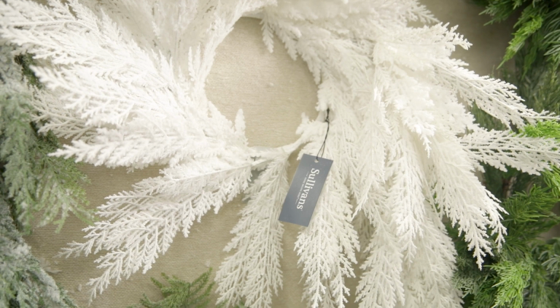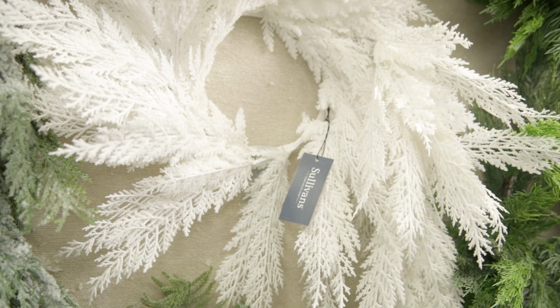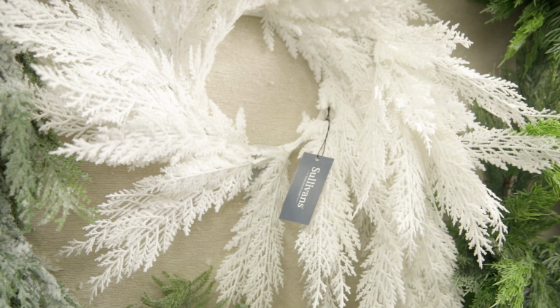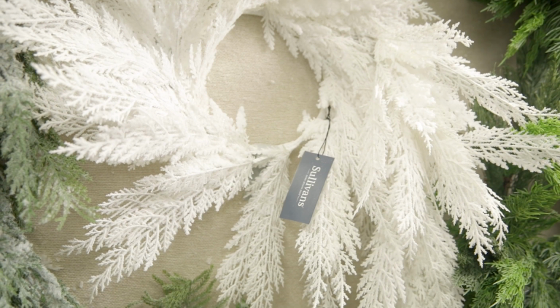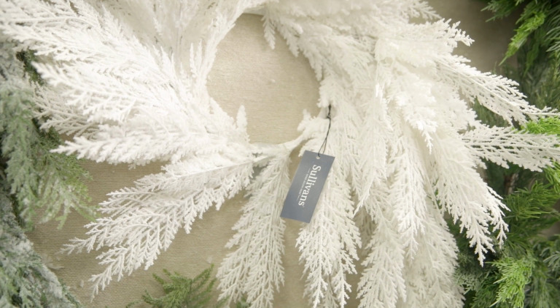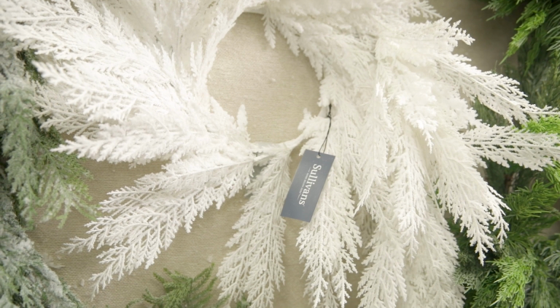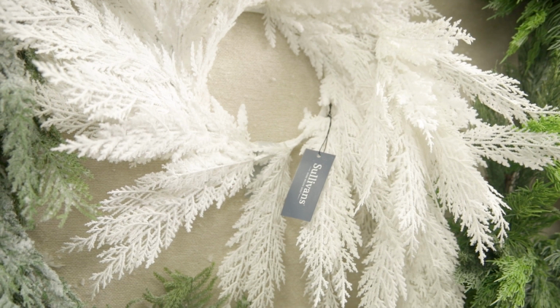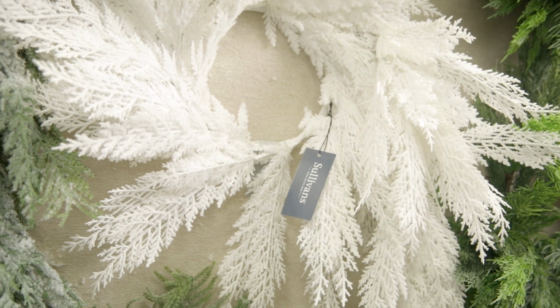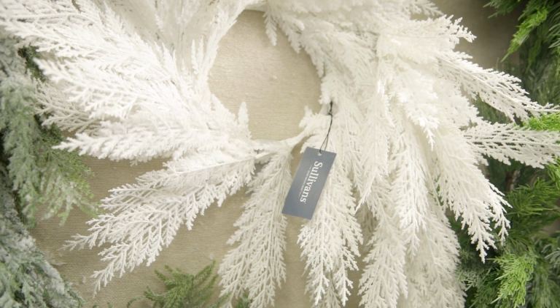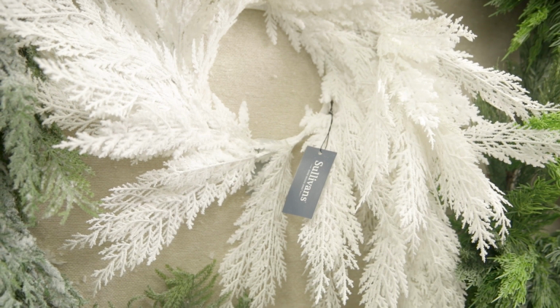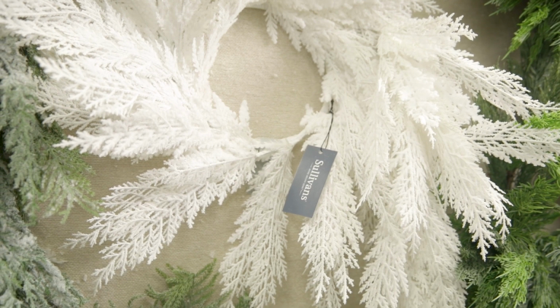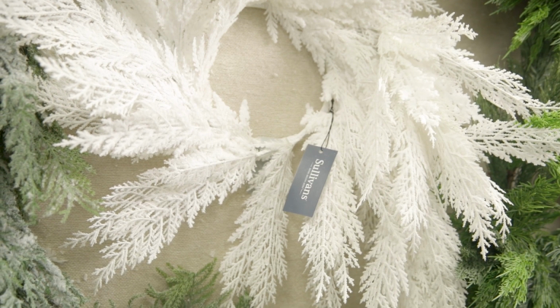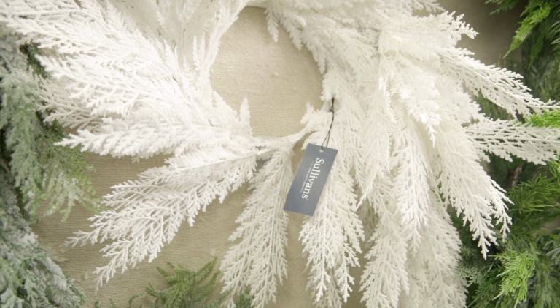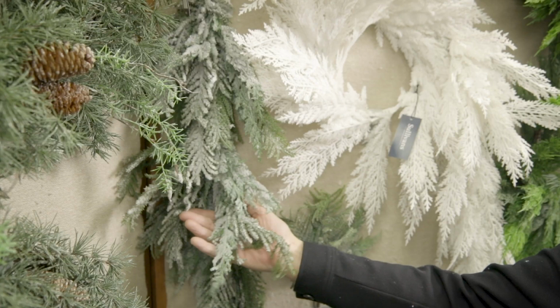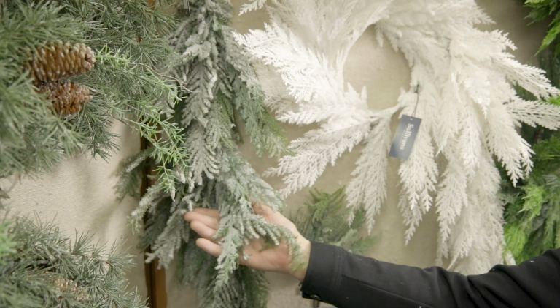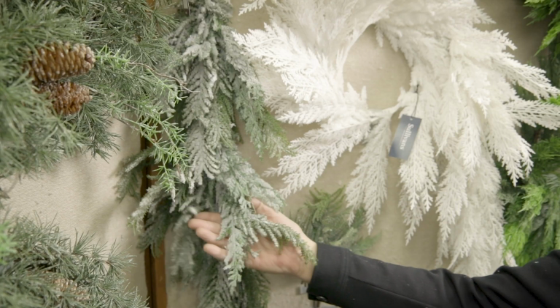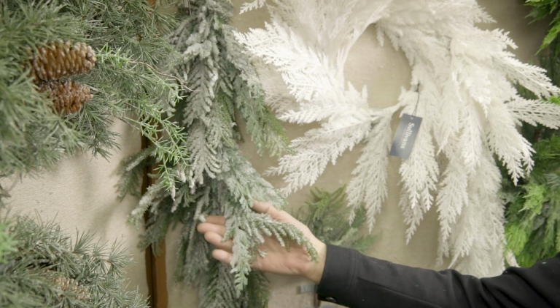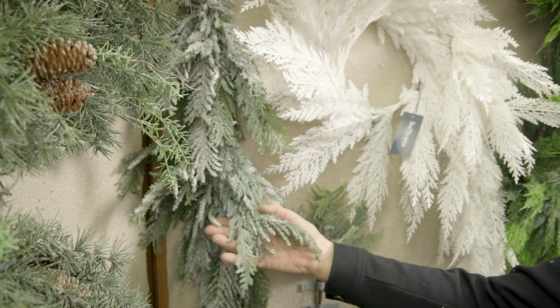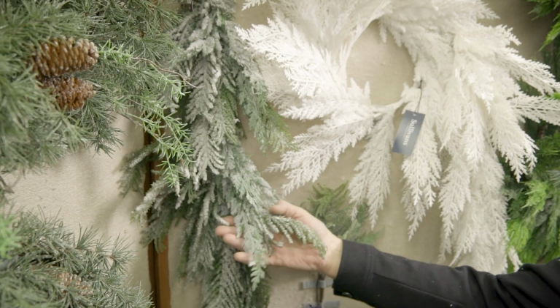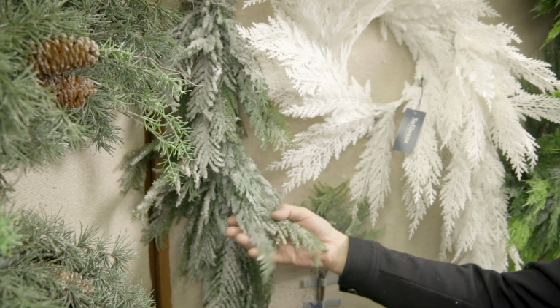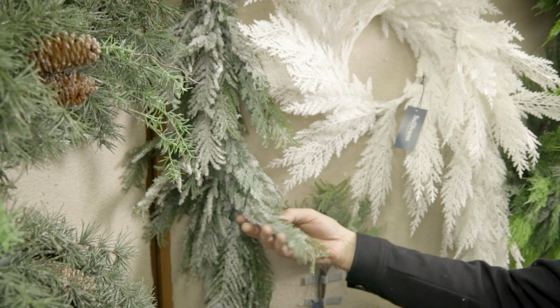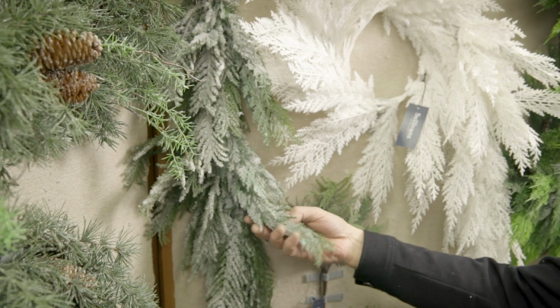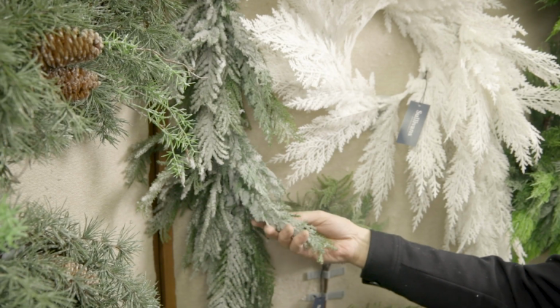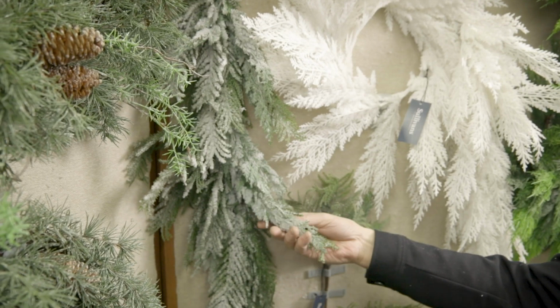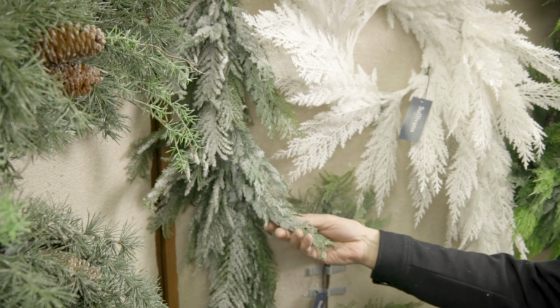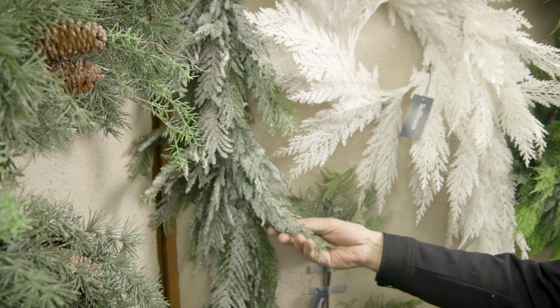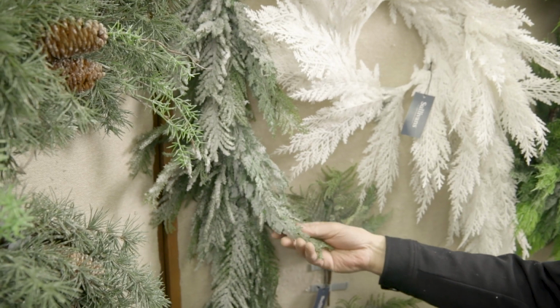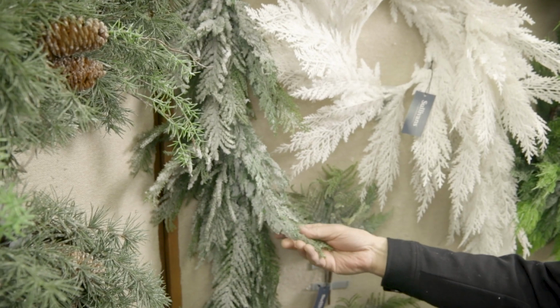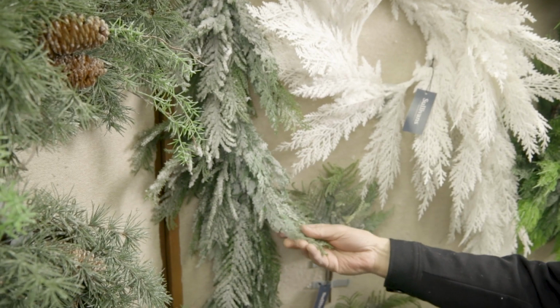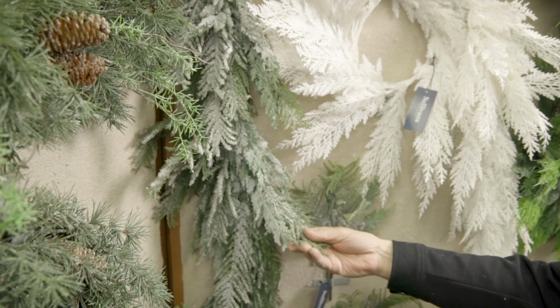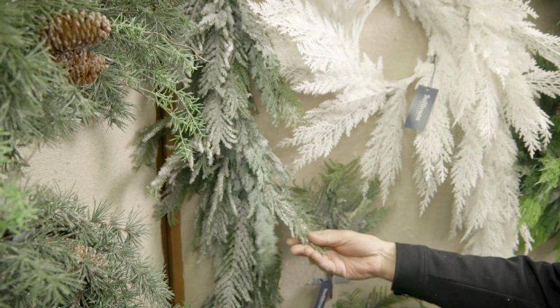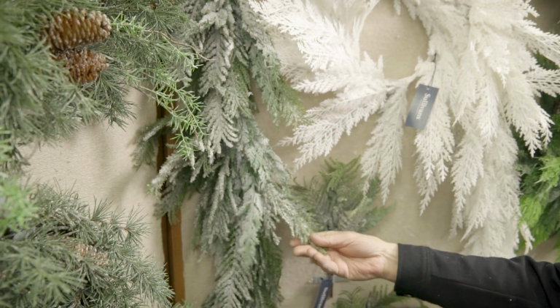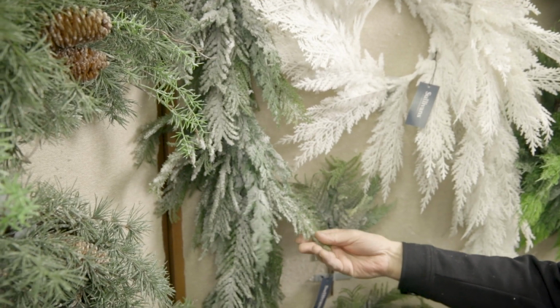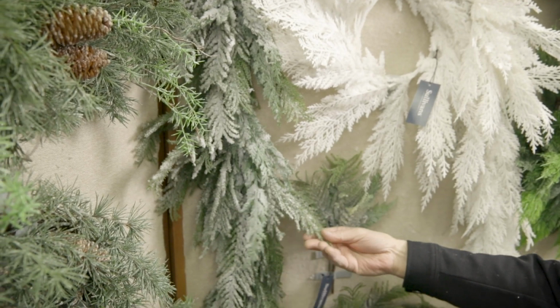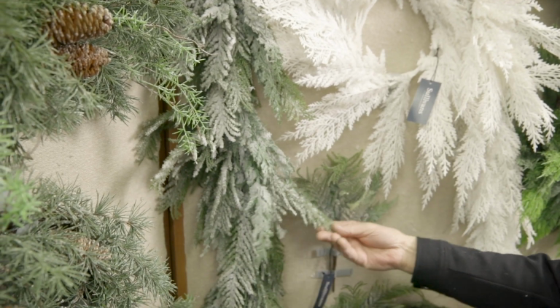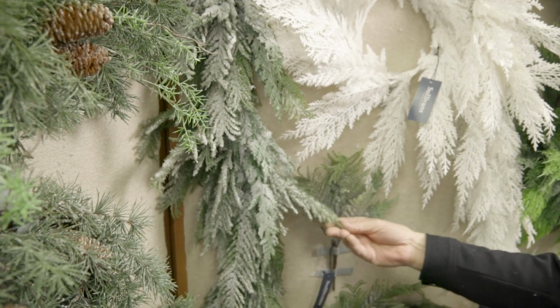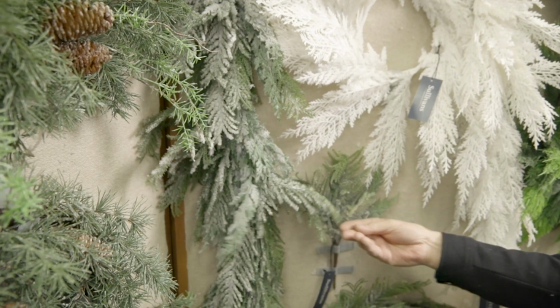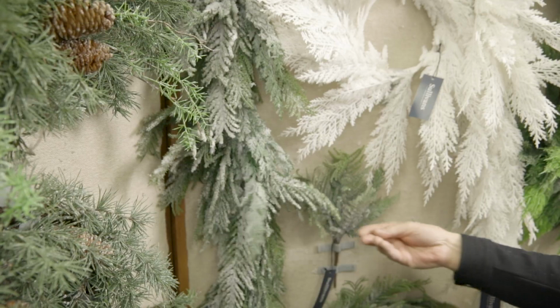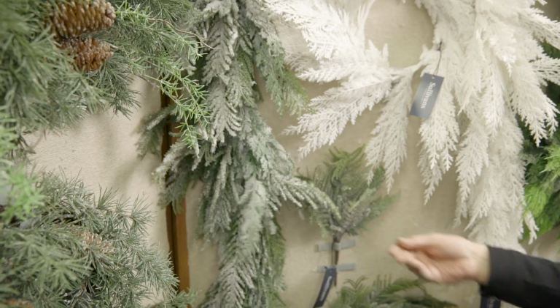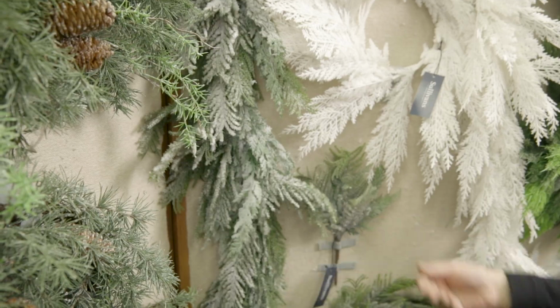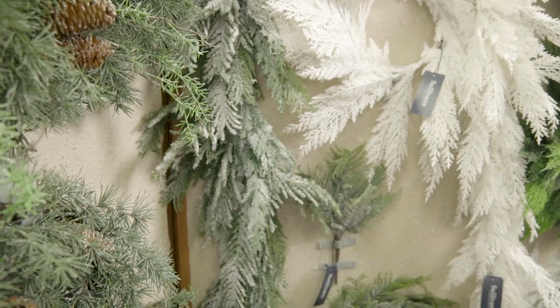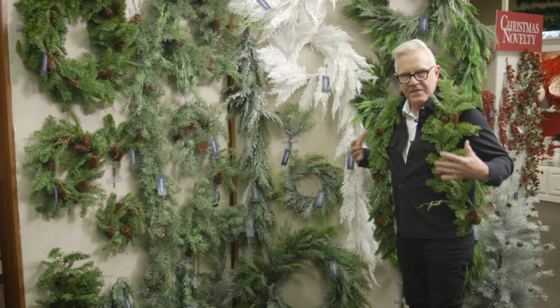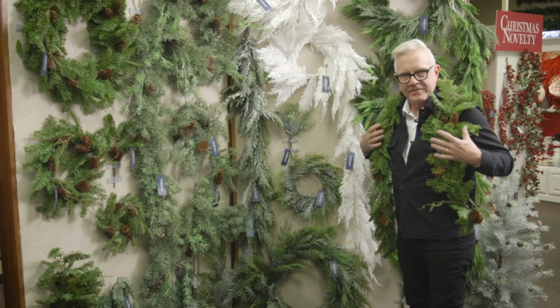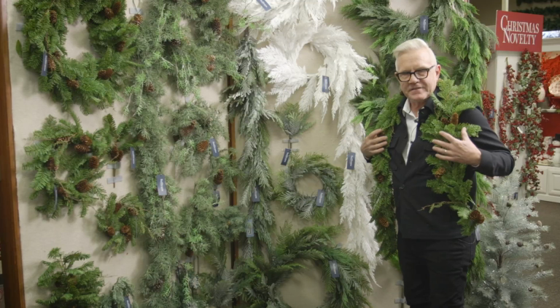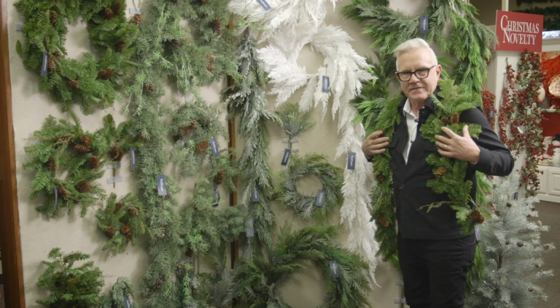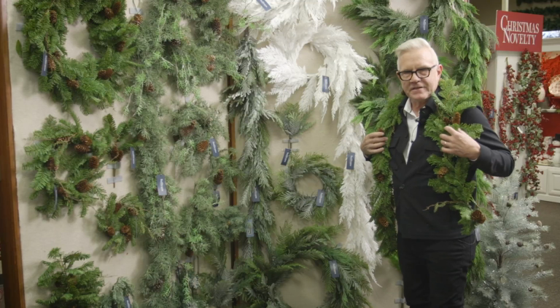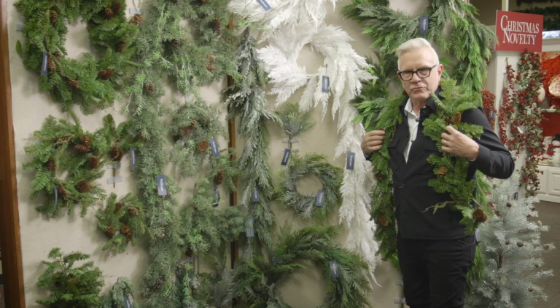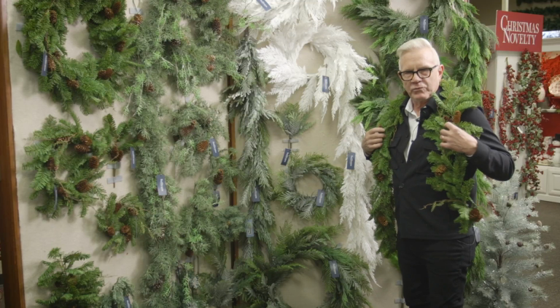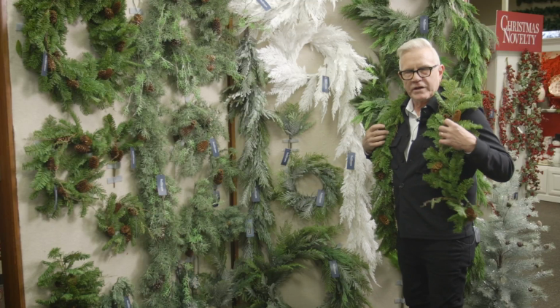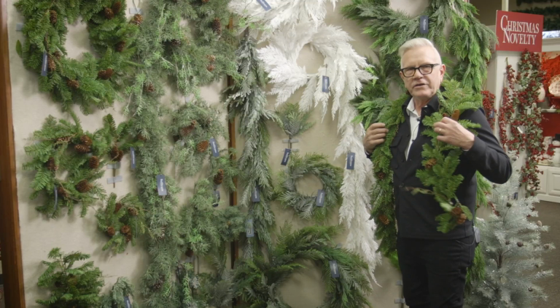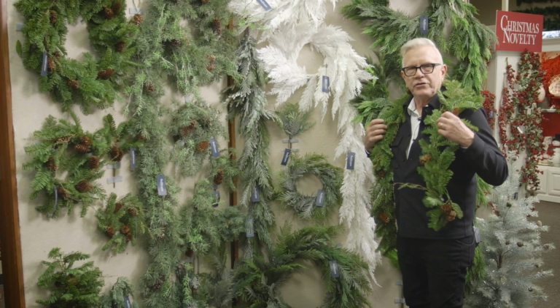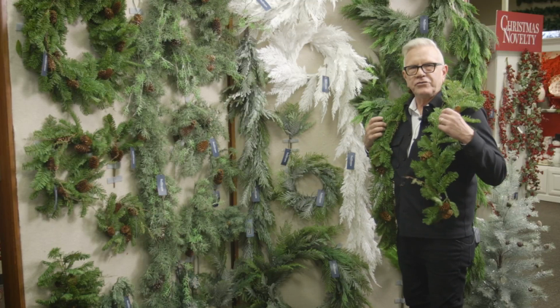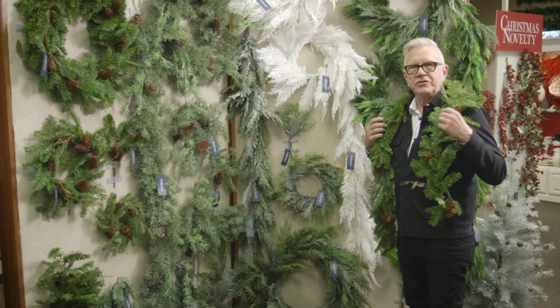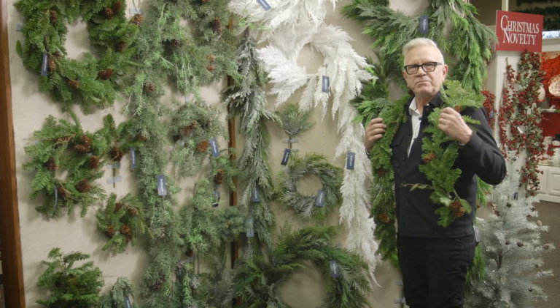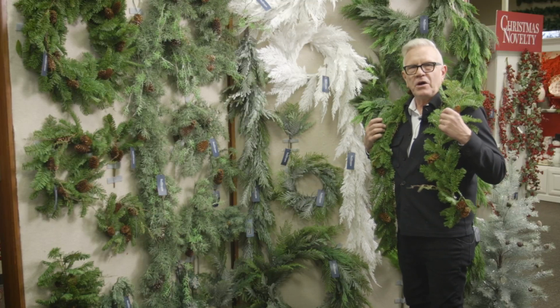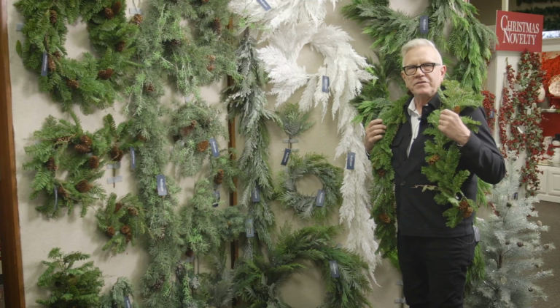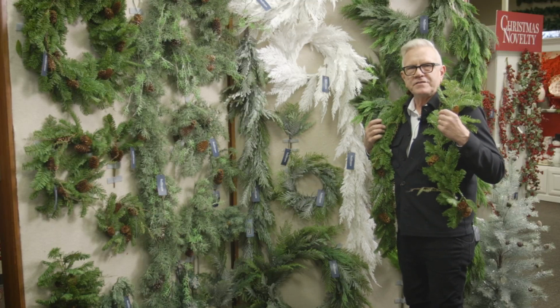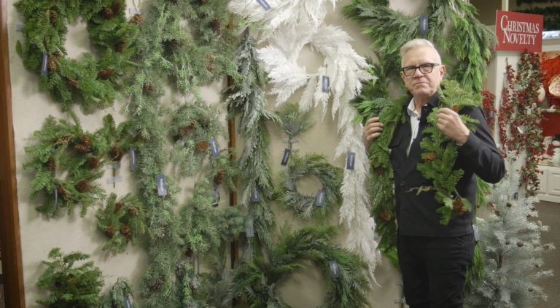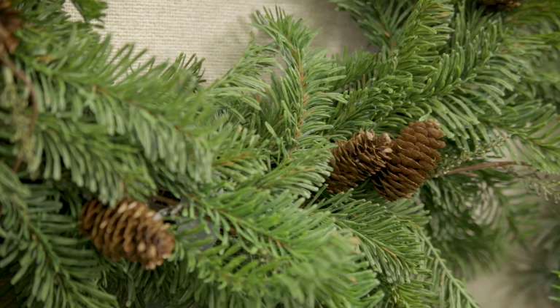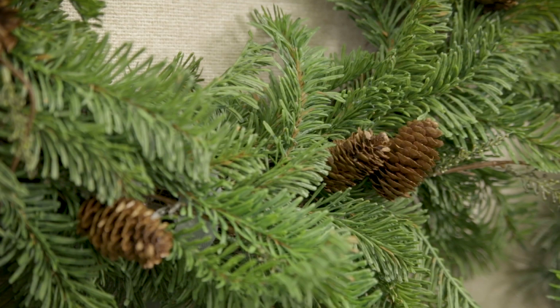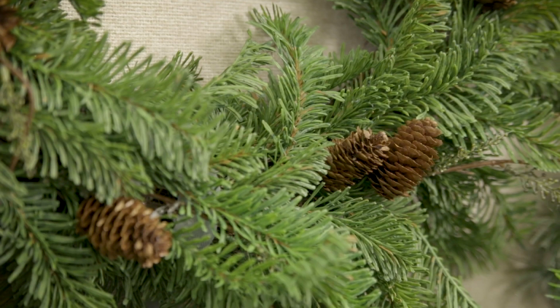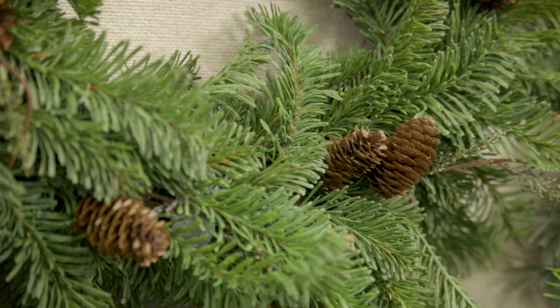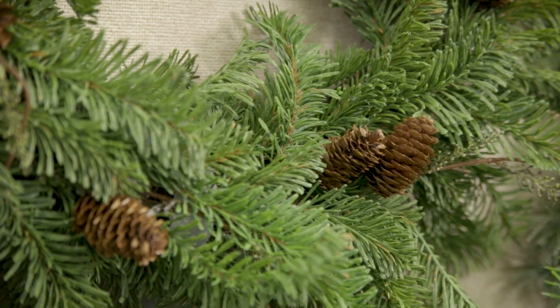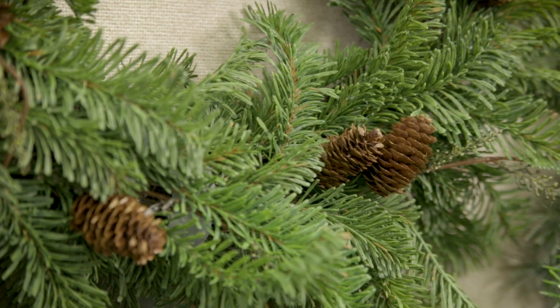There's even a Norfolk Island pine that has a little bit of flocking on it, and then this regular balsam pine garland.